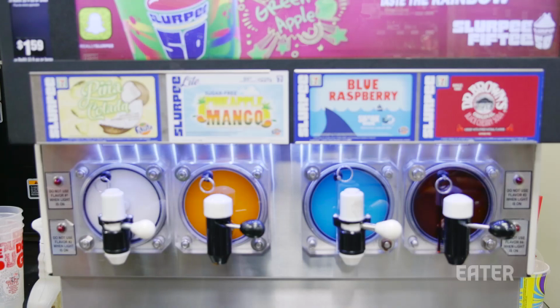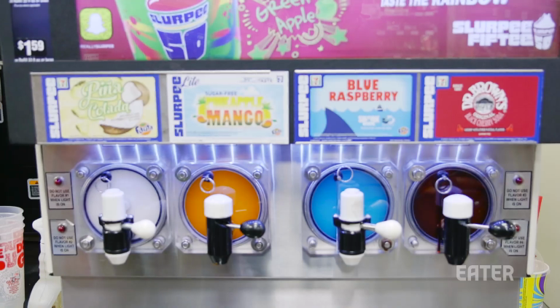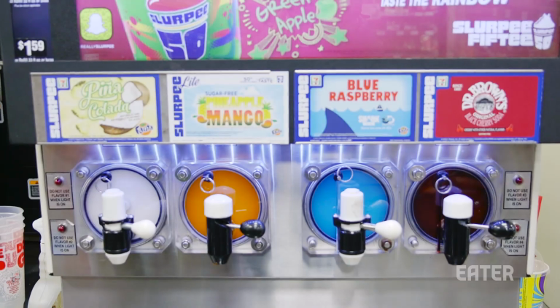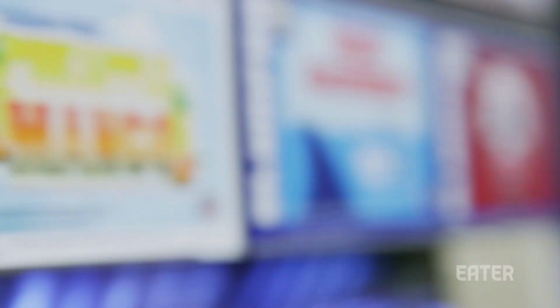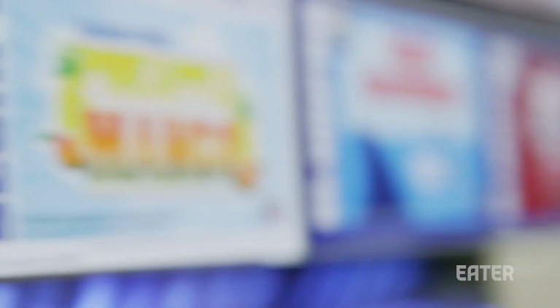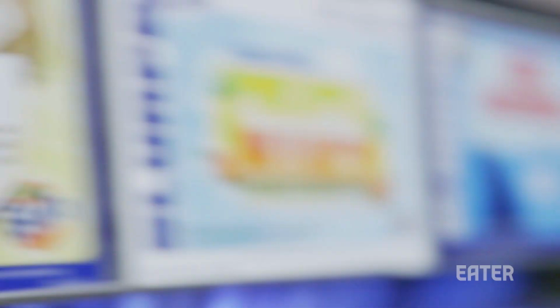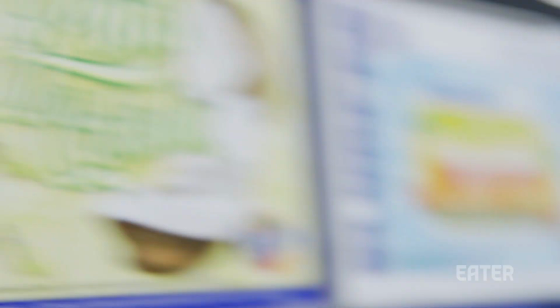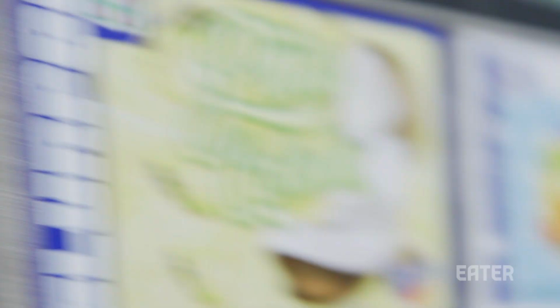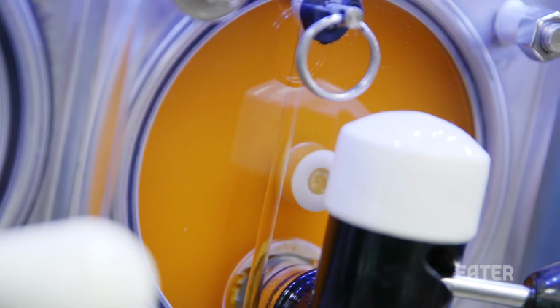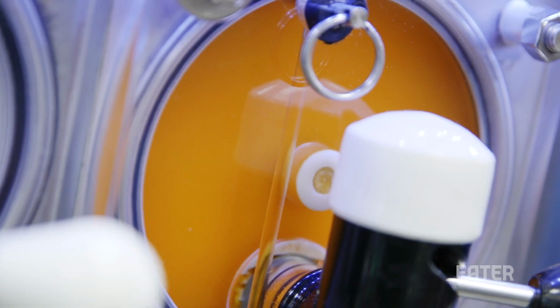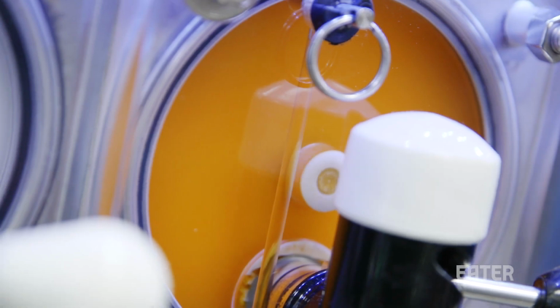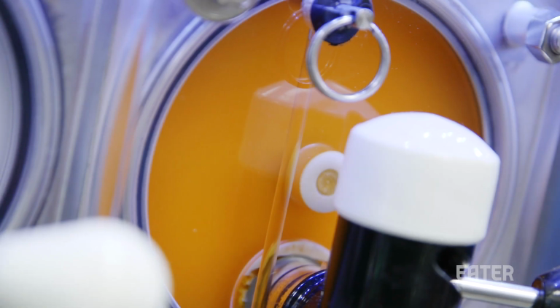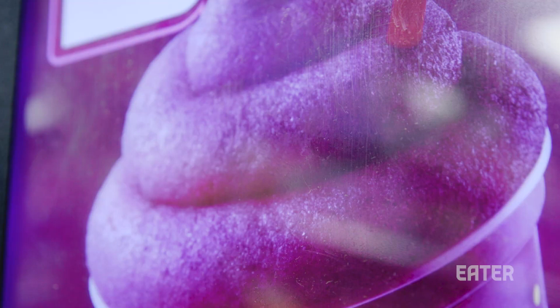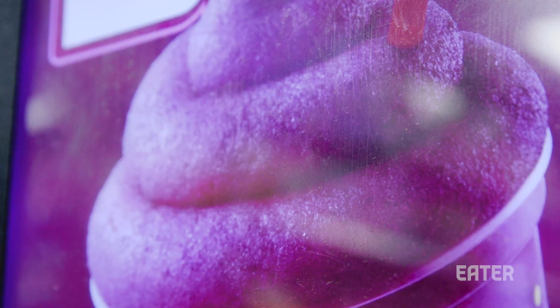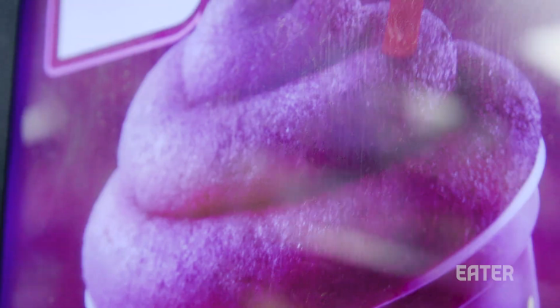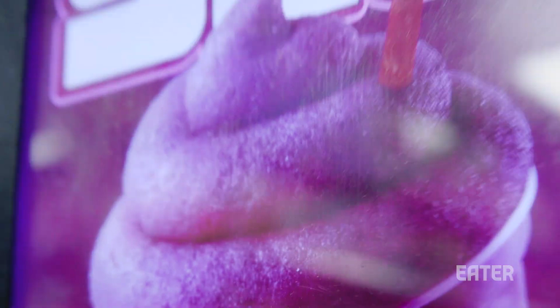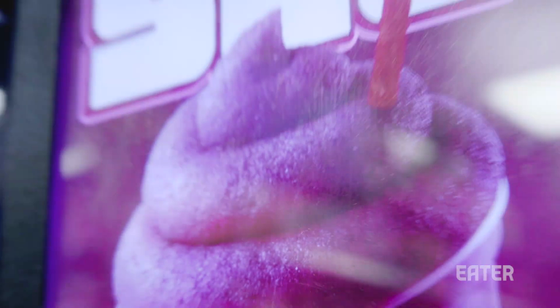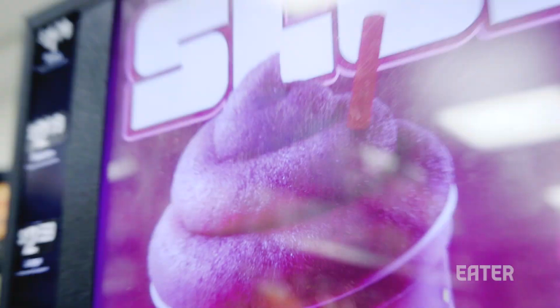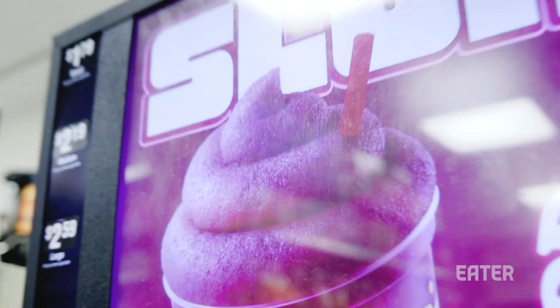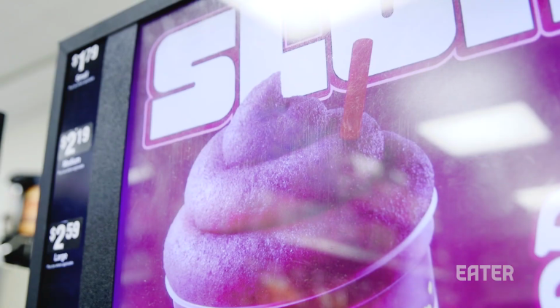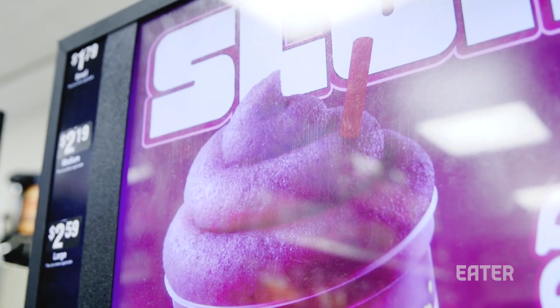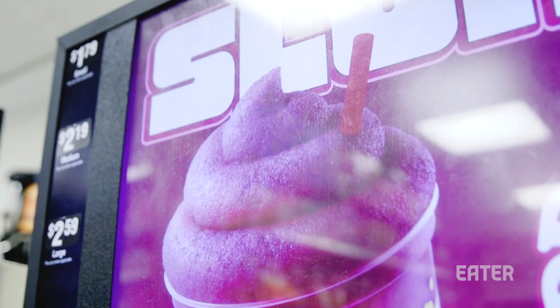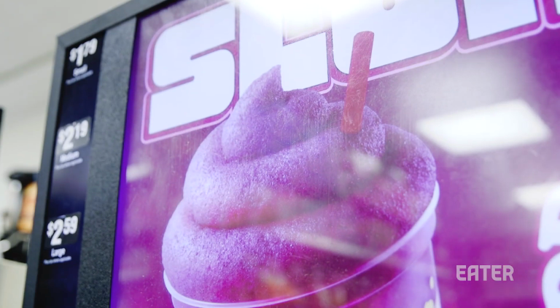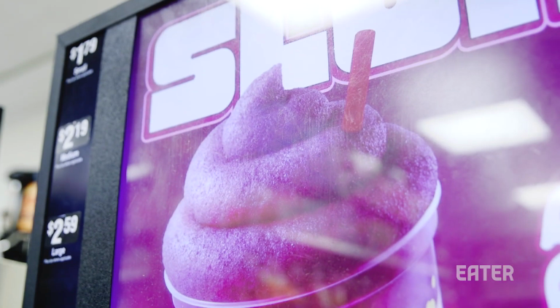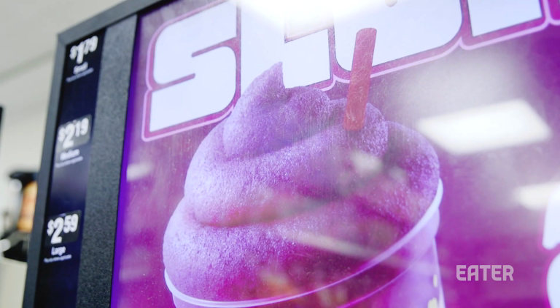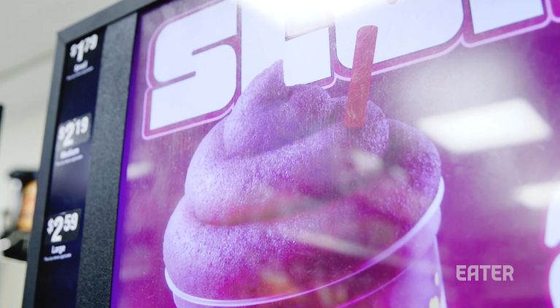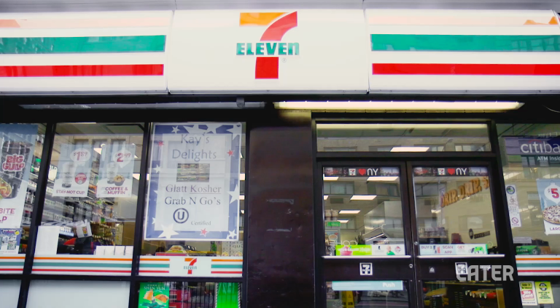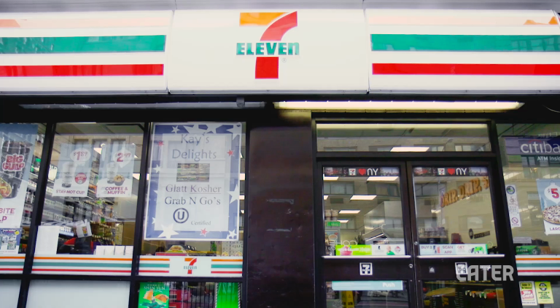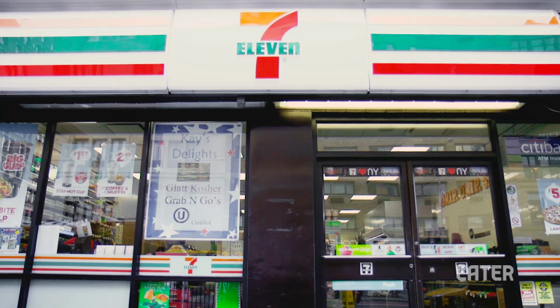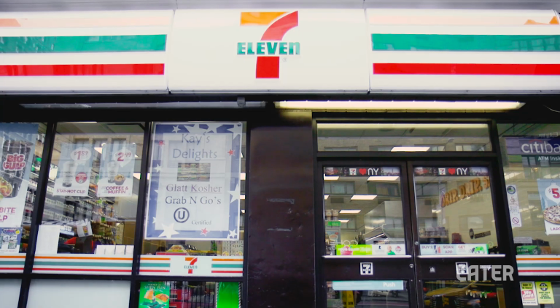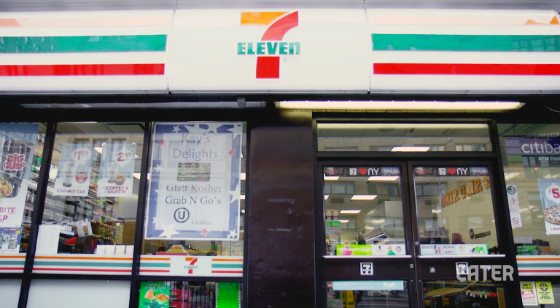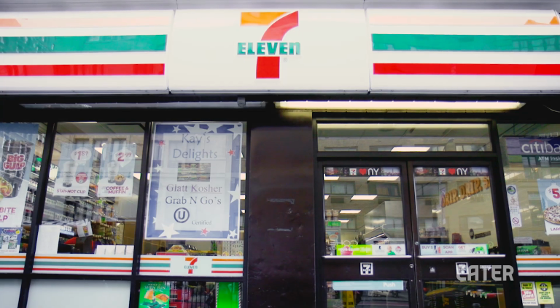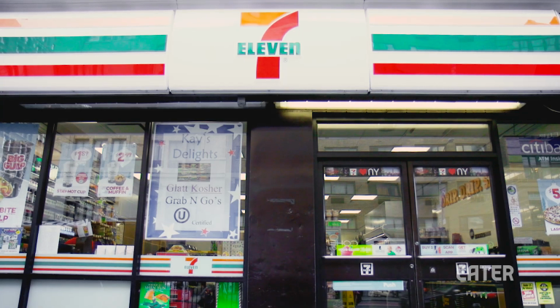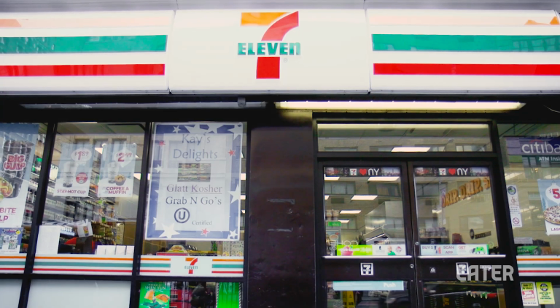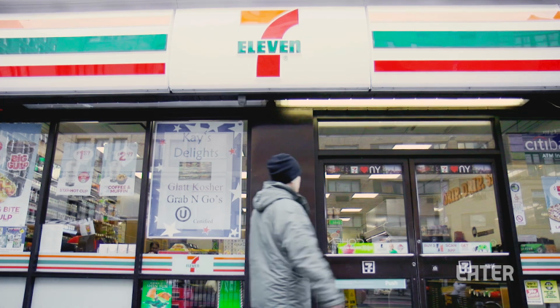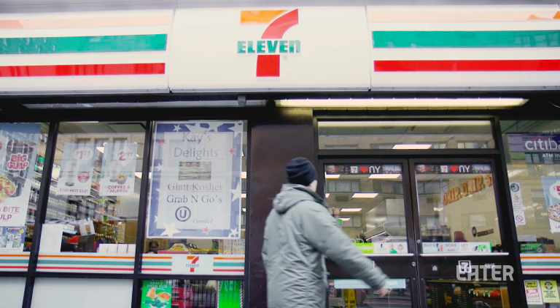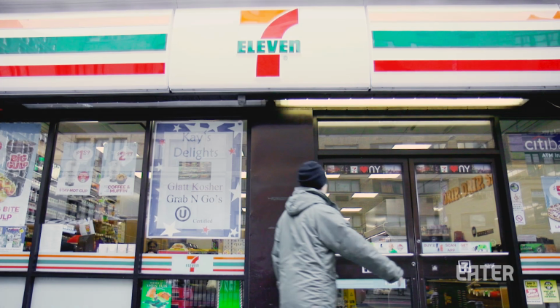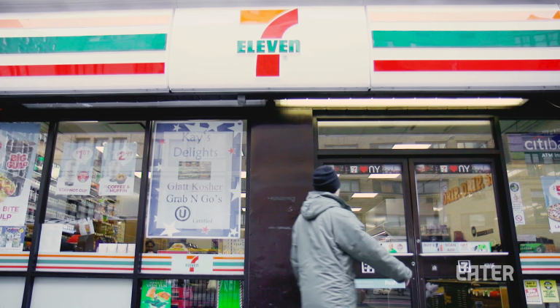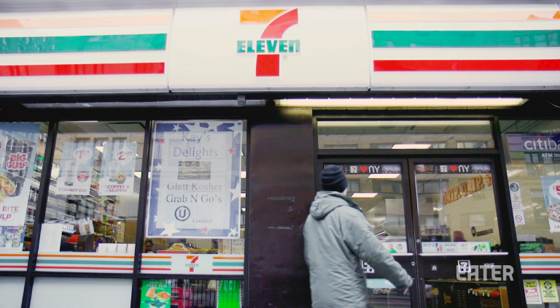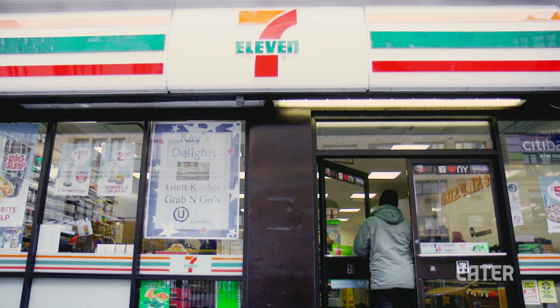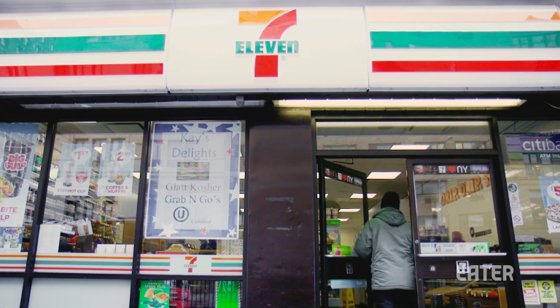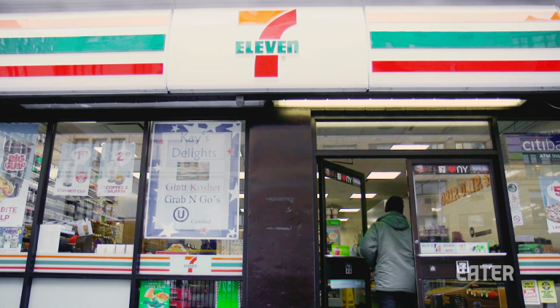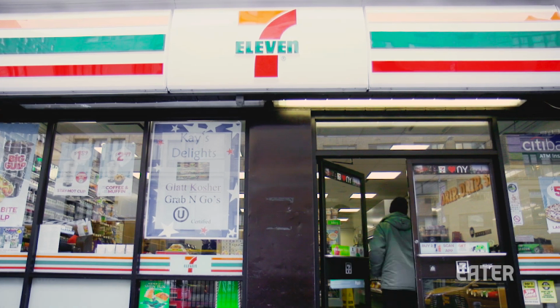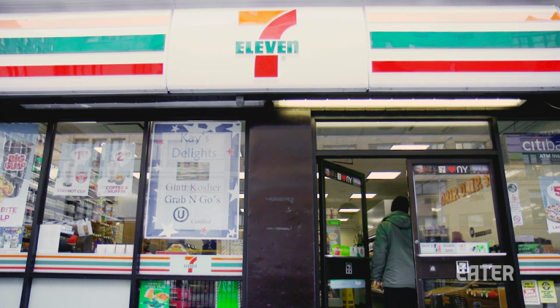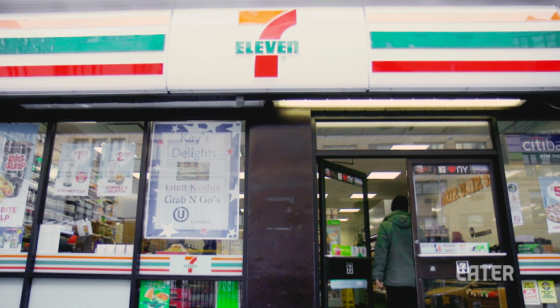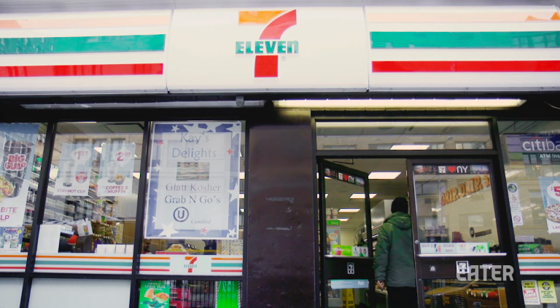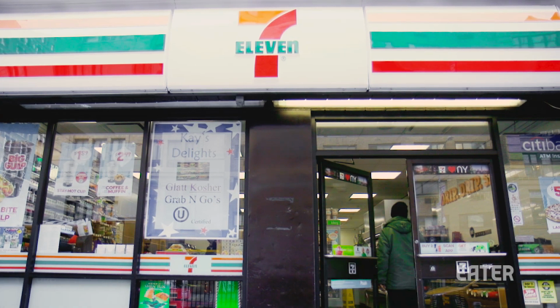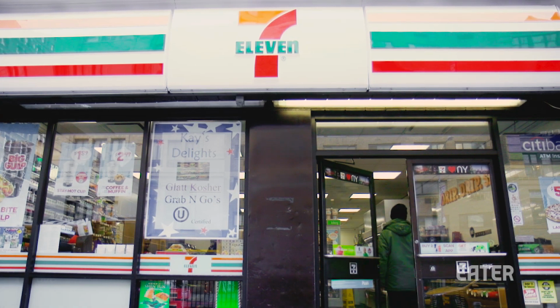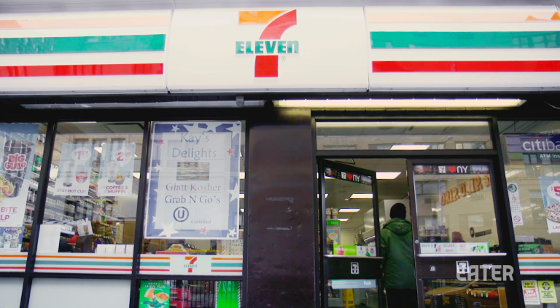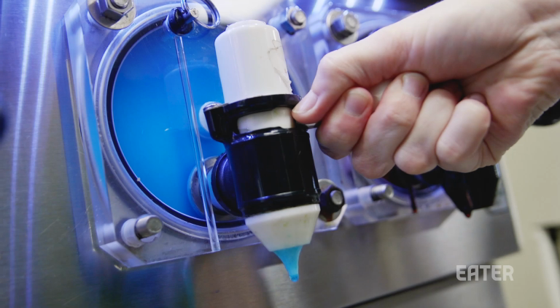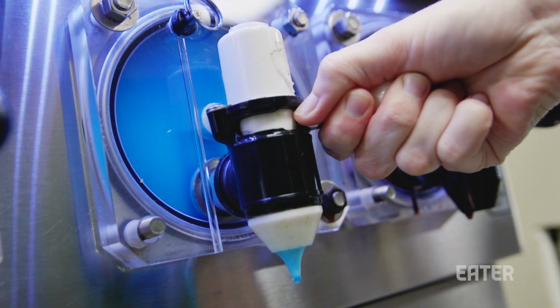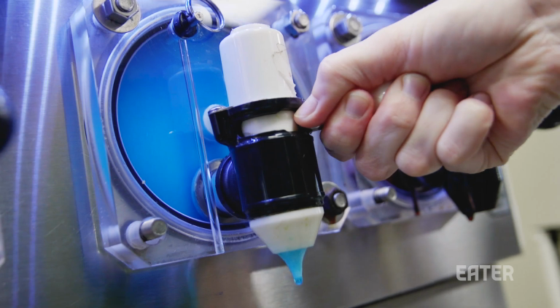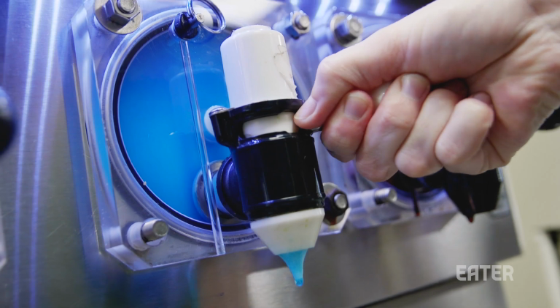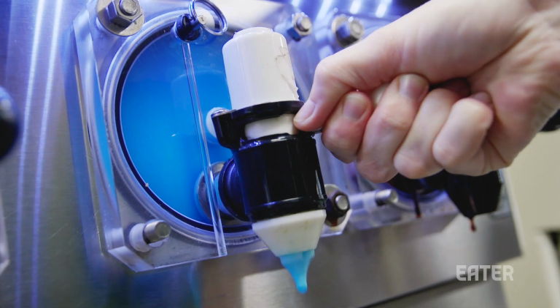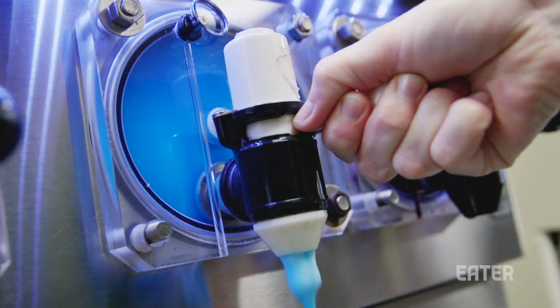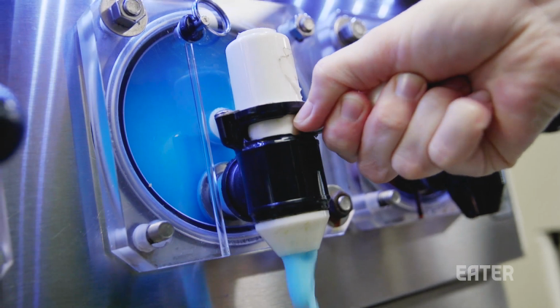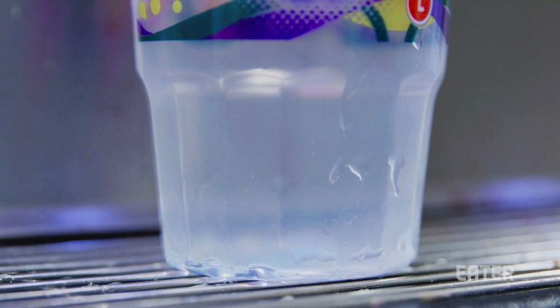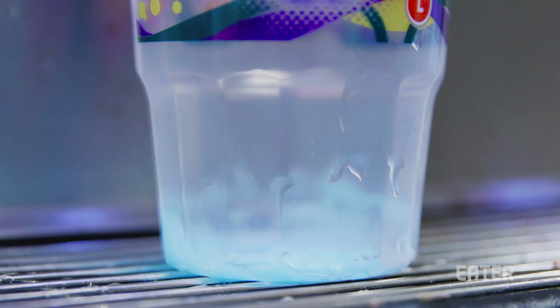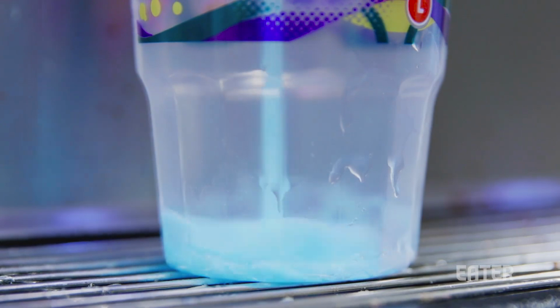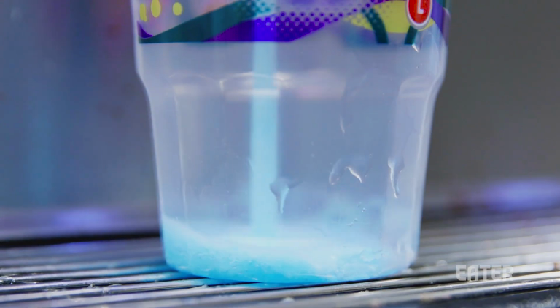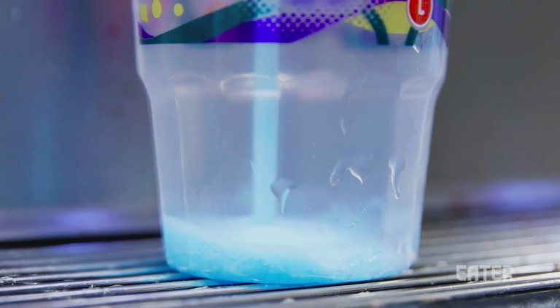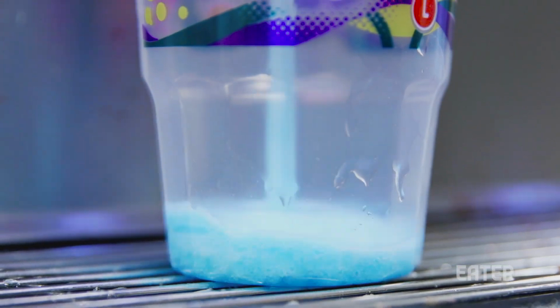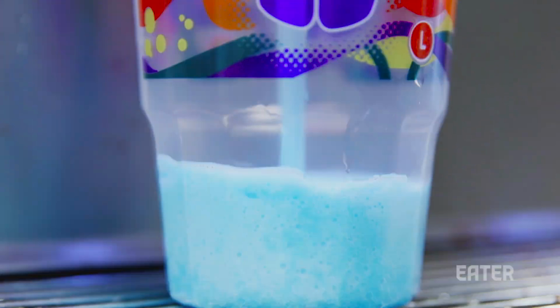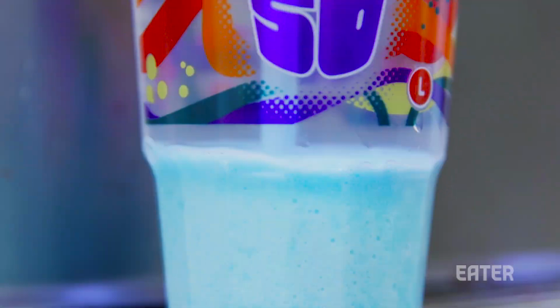Nine million gallons of Slurpee are churned out across the planet every year, enough to fill over 13 Olympic-sized swimming pools.